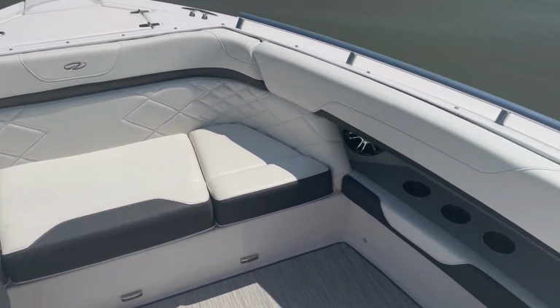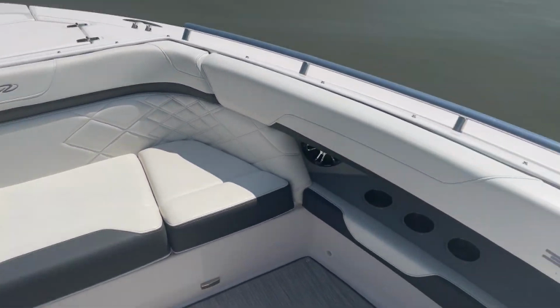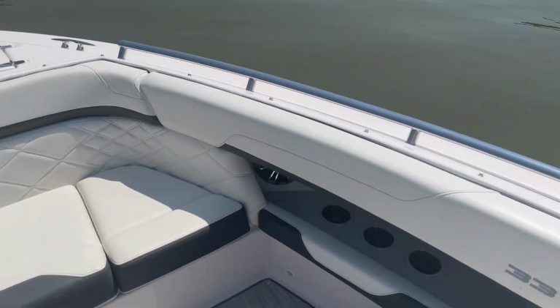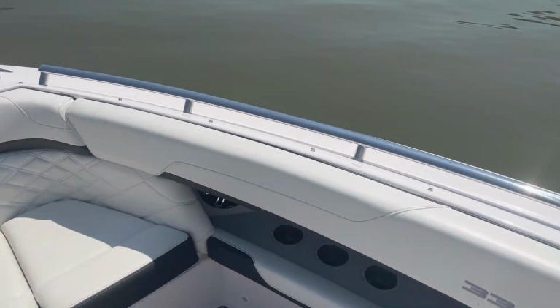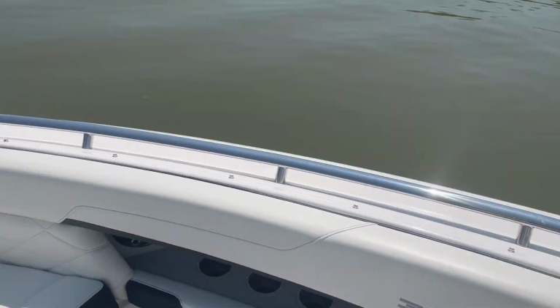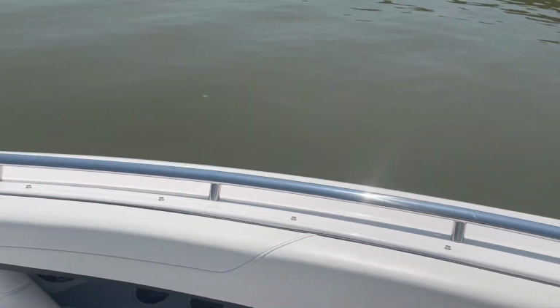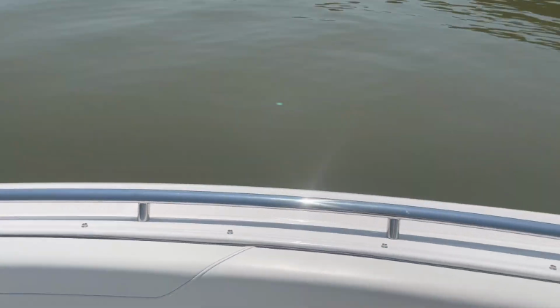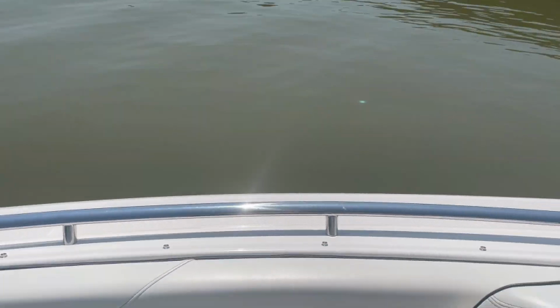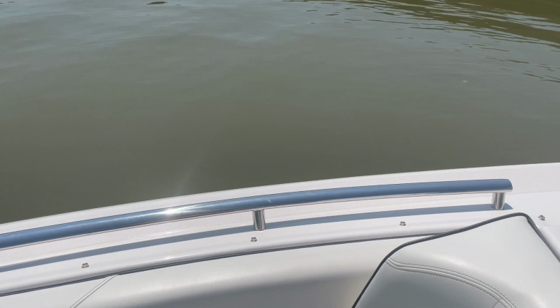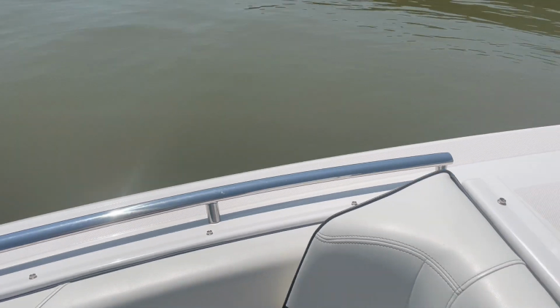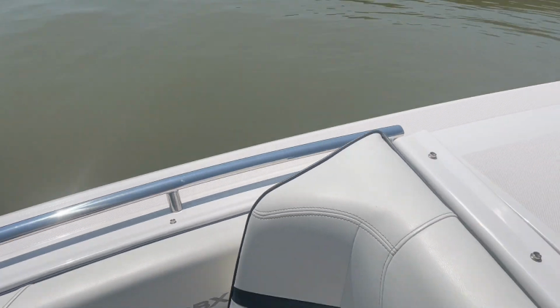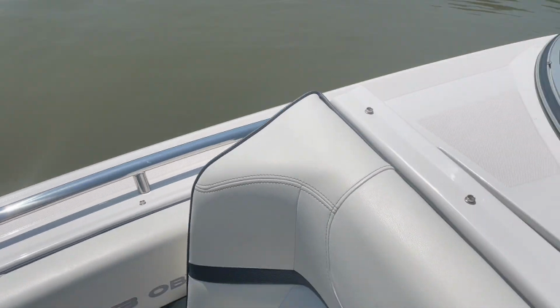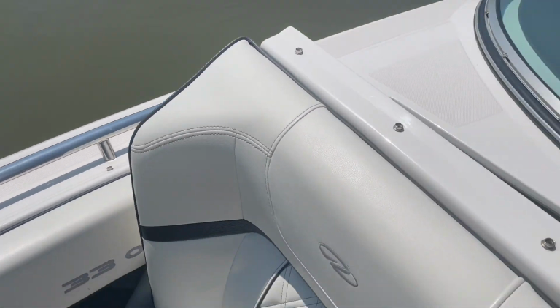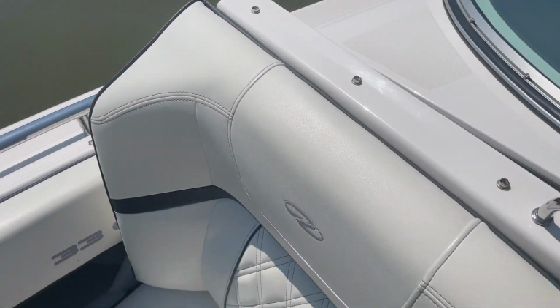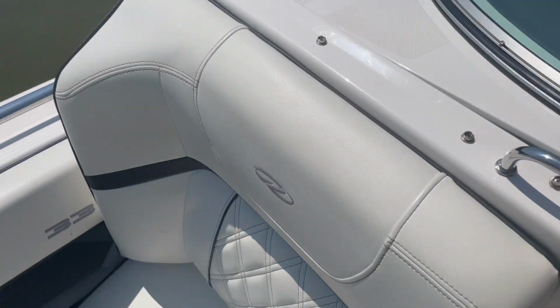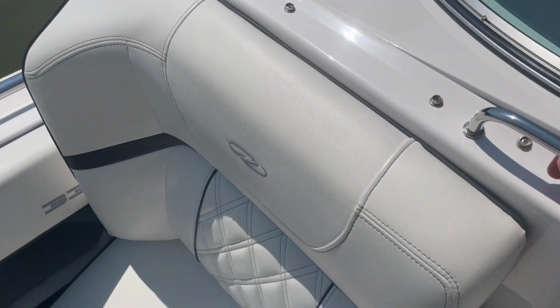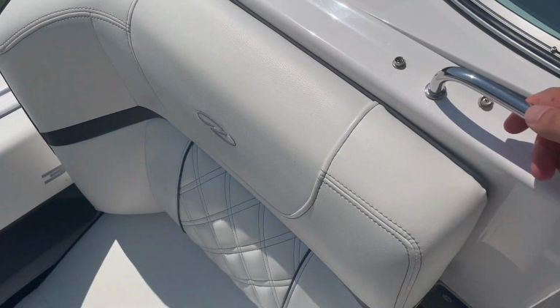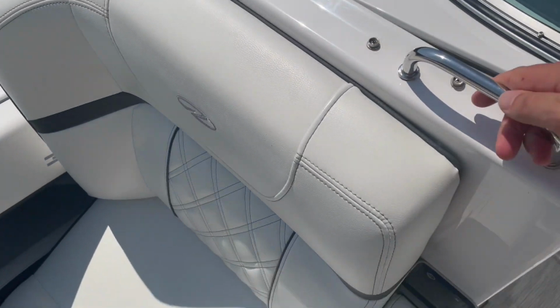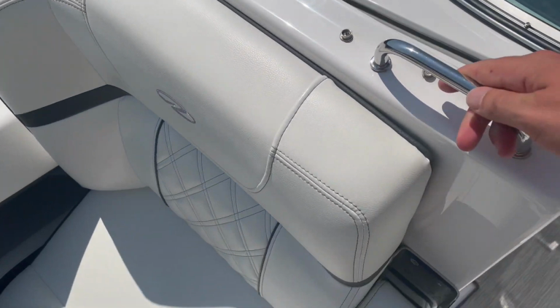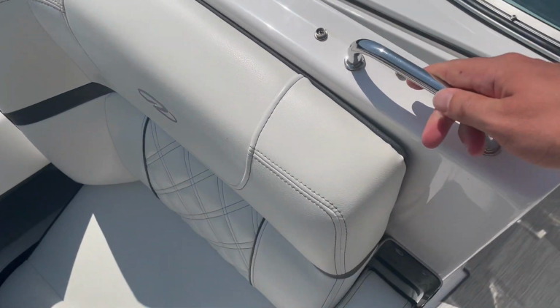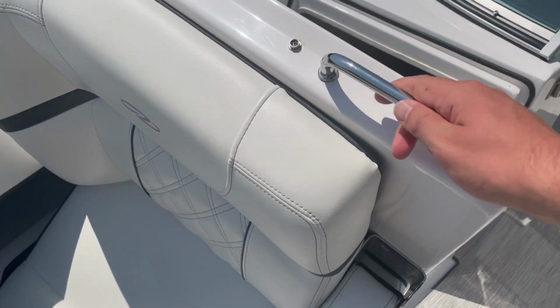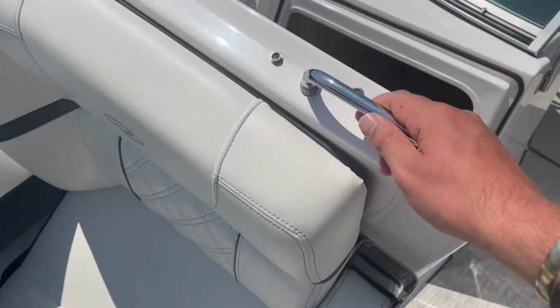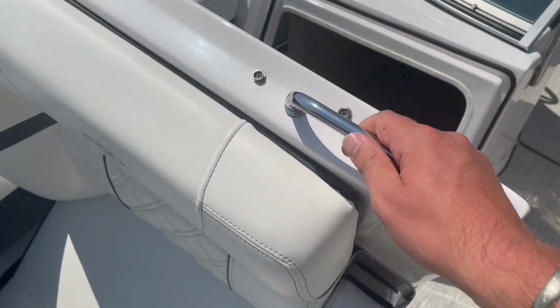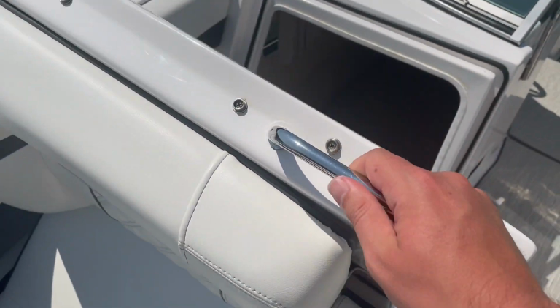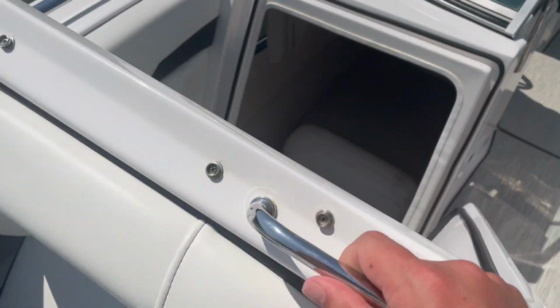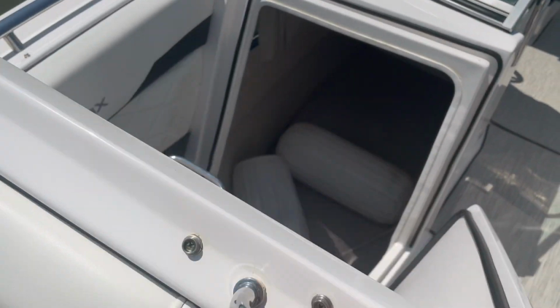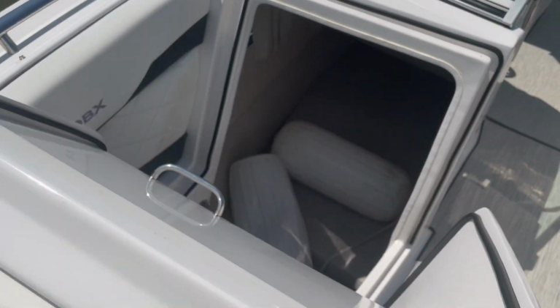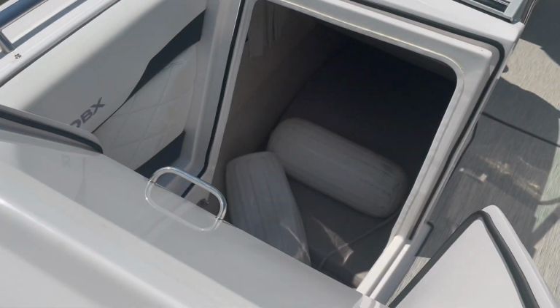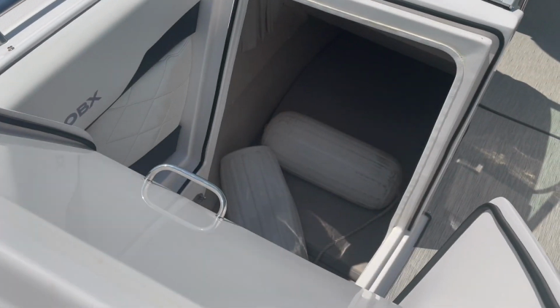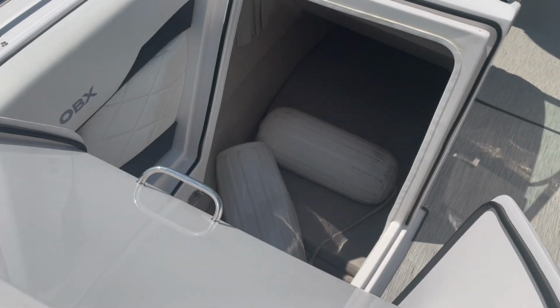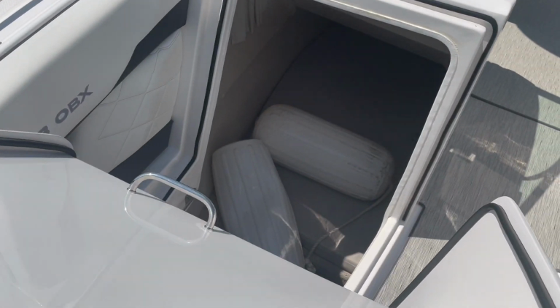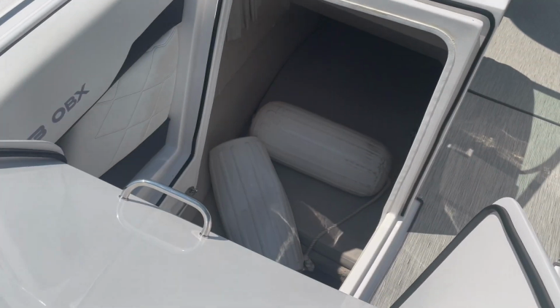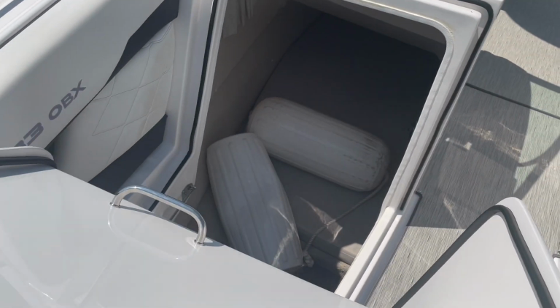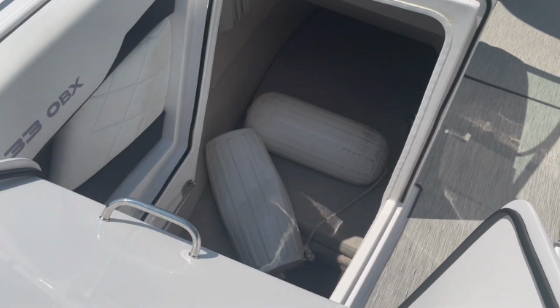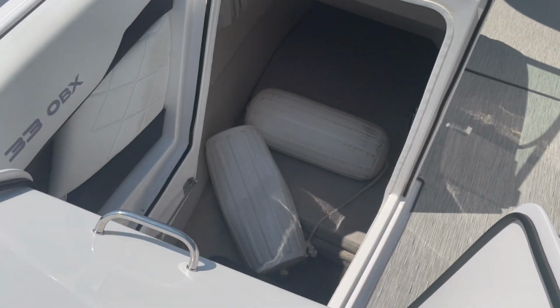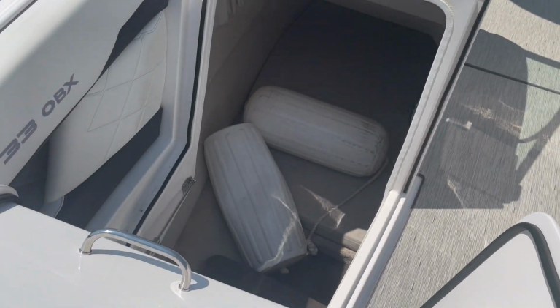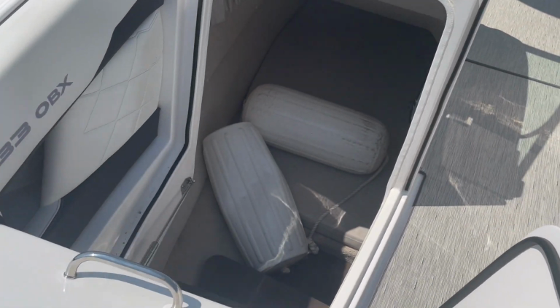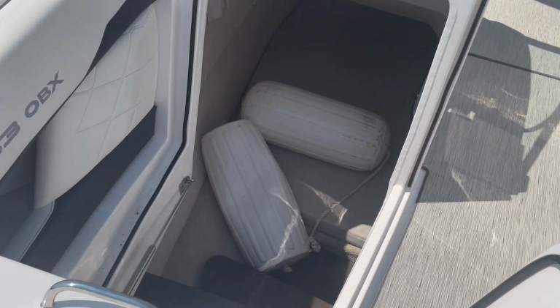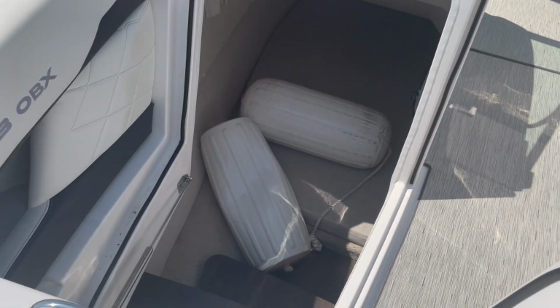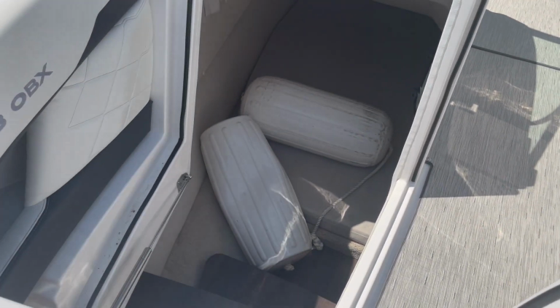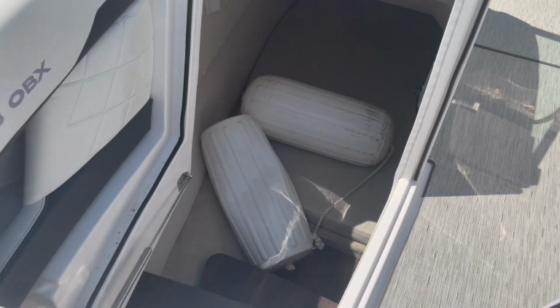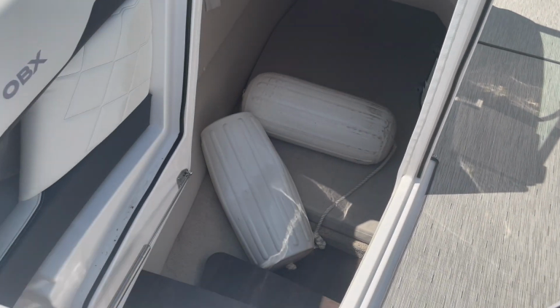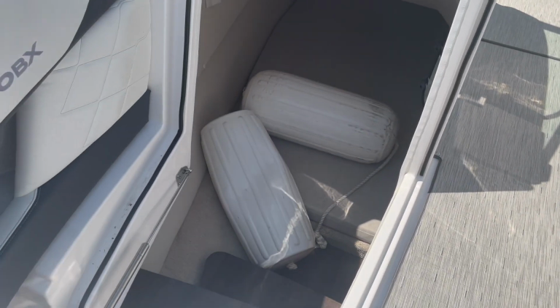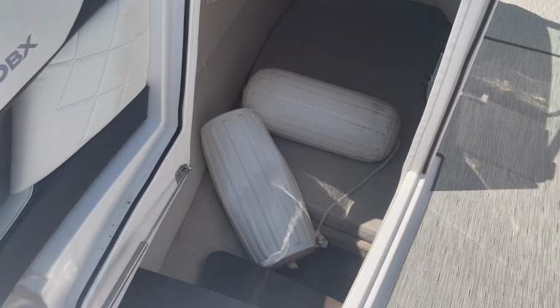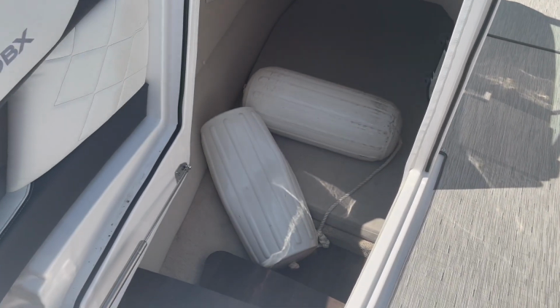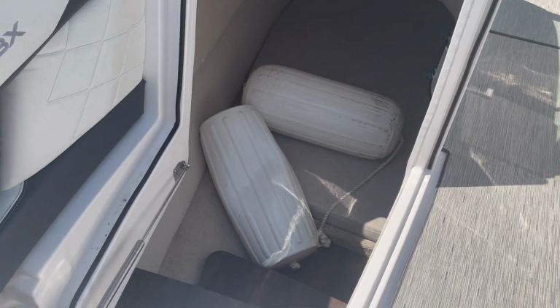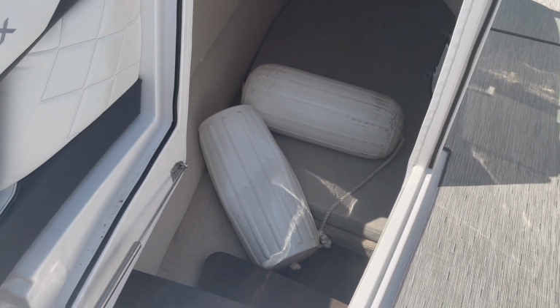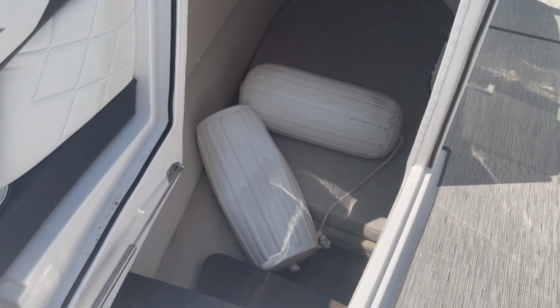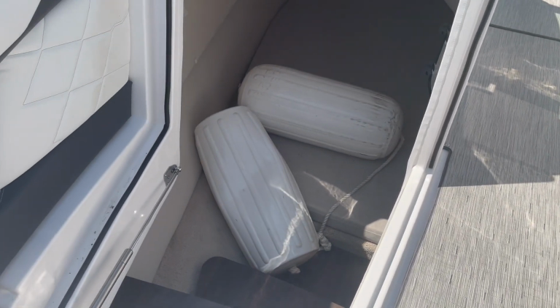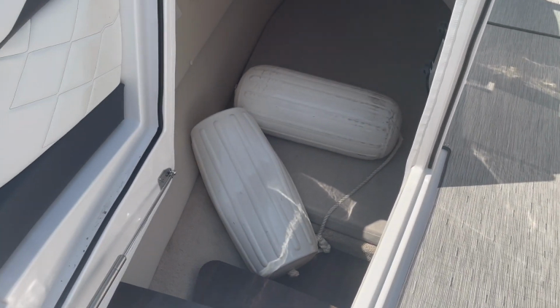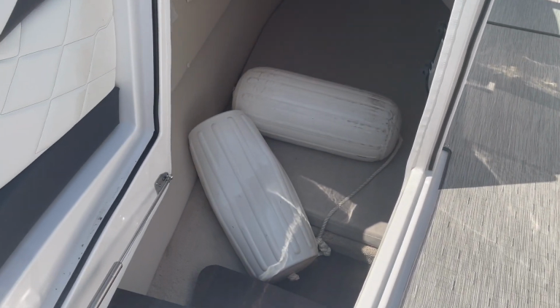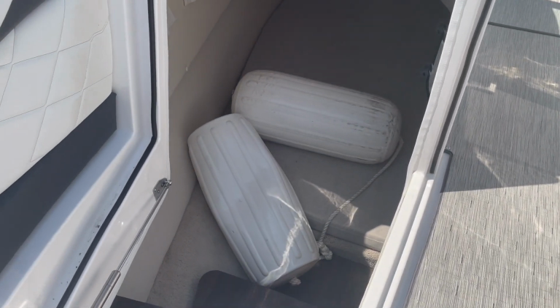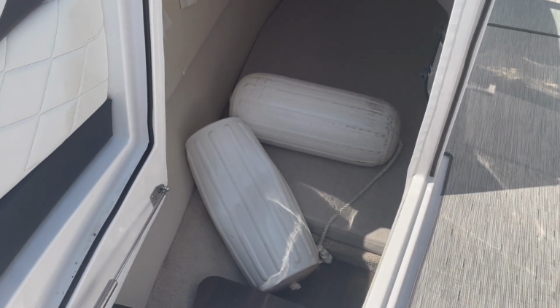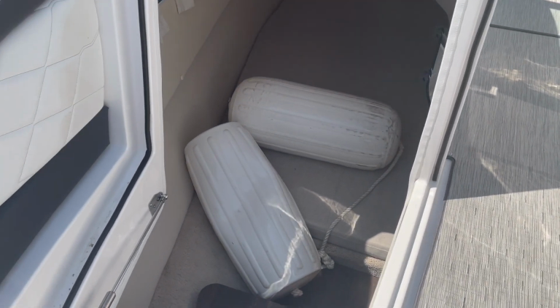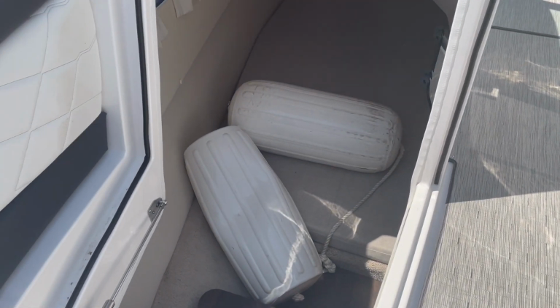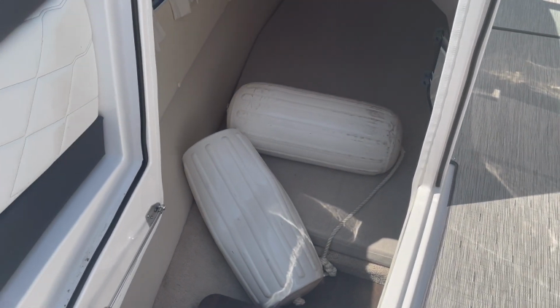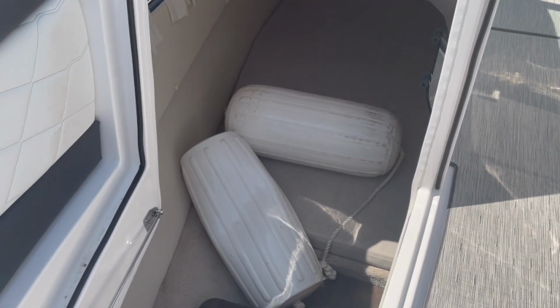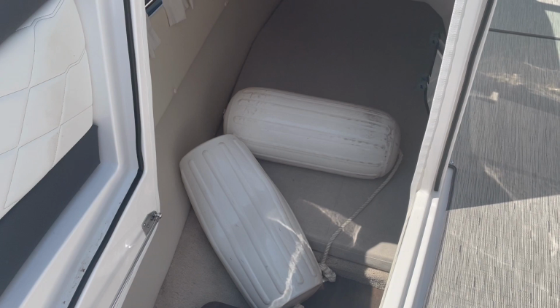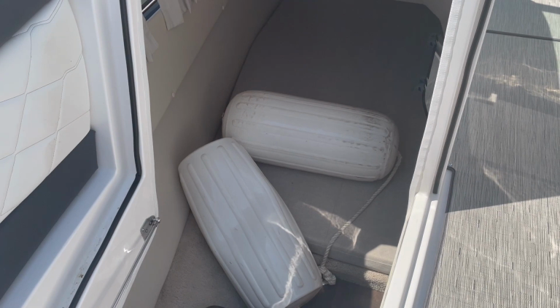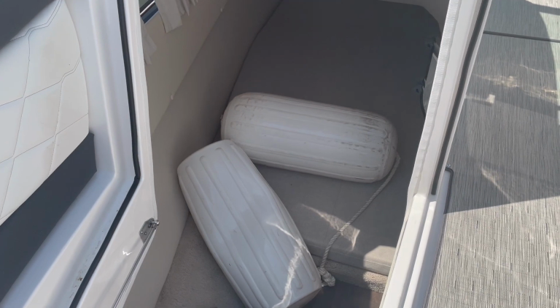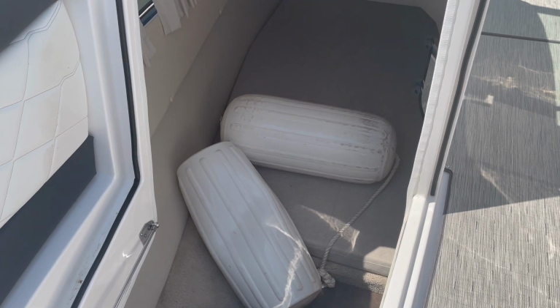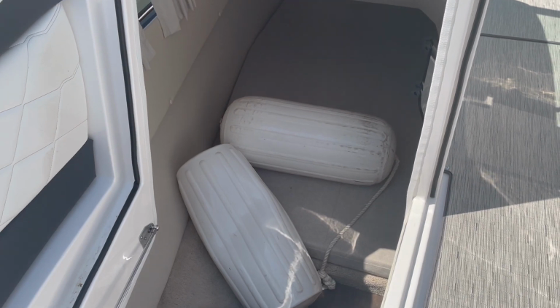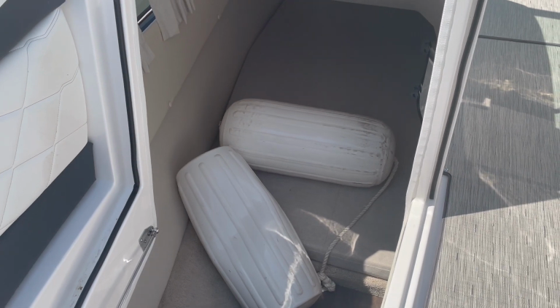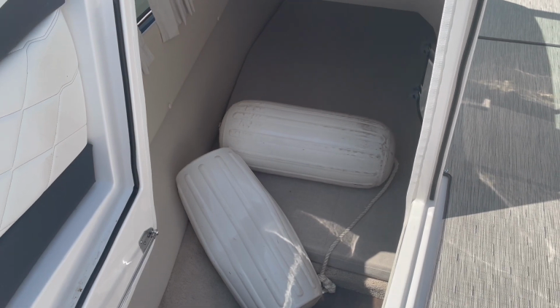Under this seat, the seat folds up and you've got a nice big cabin underneath with a mattress.